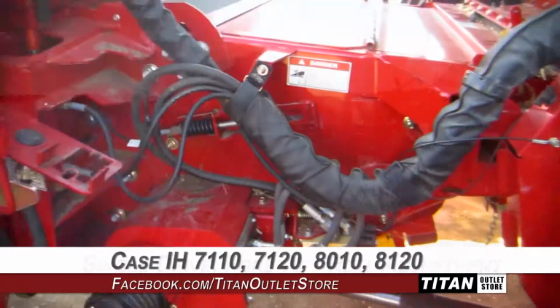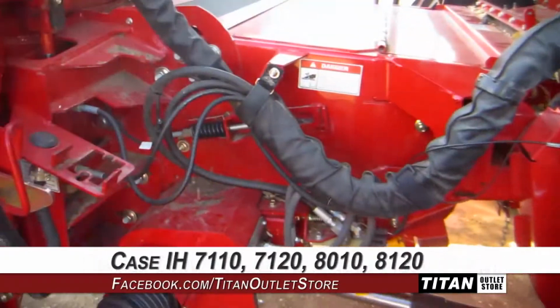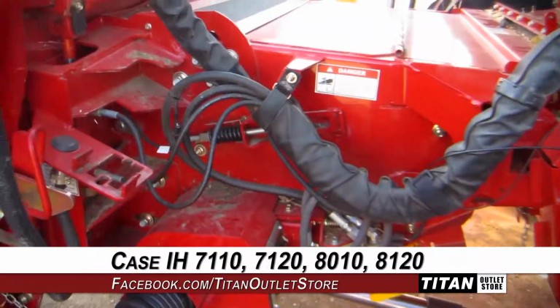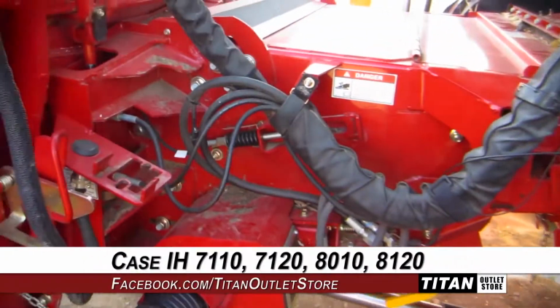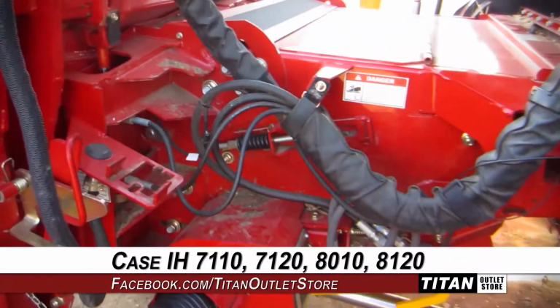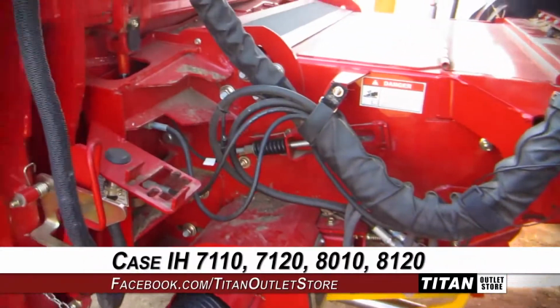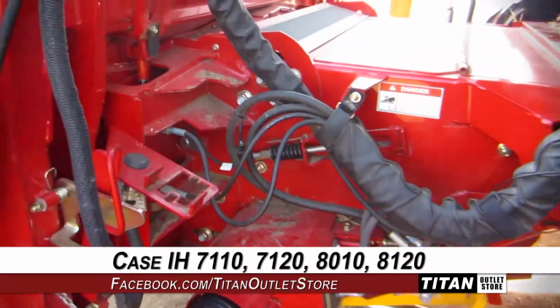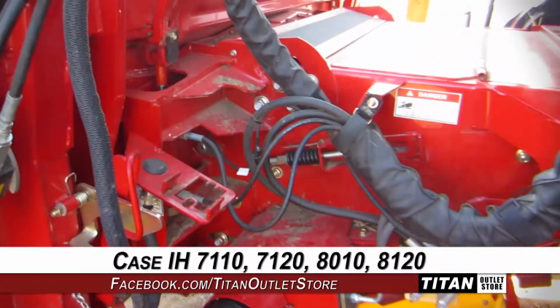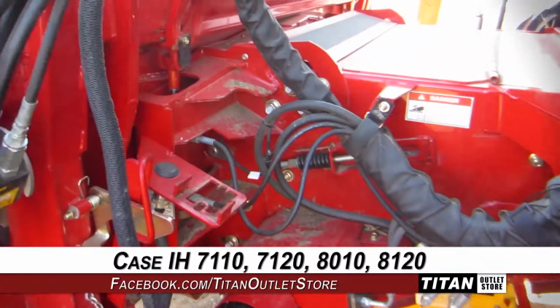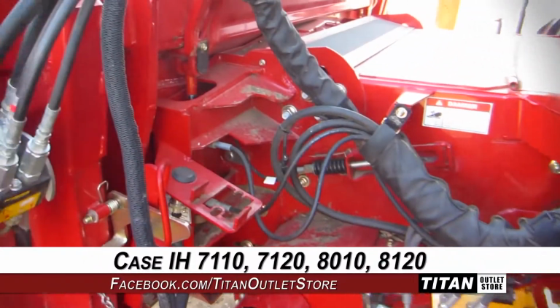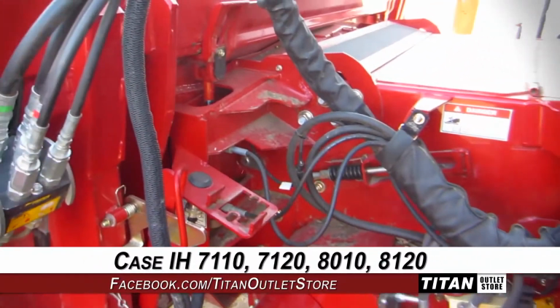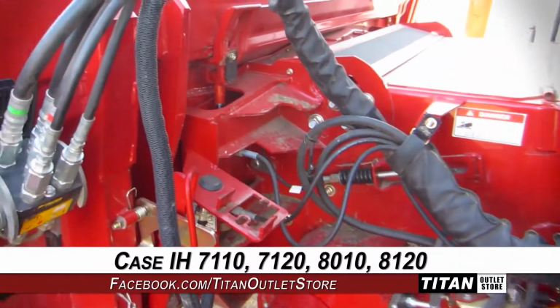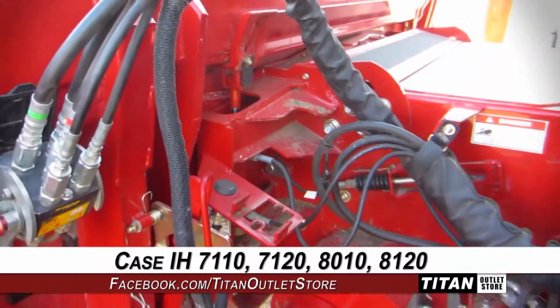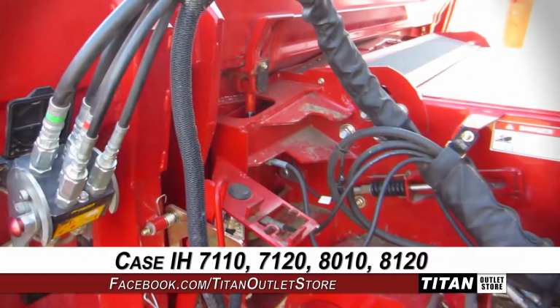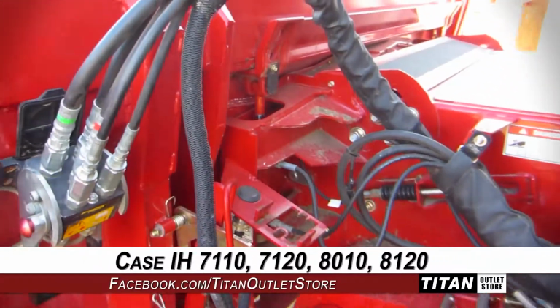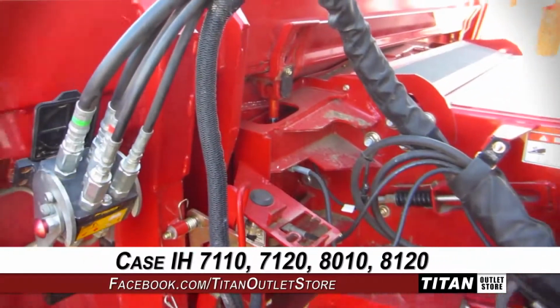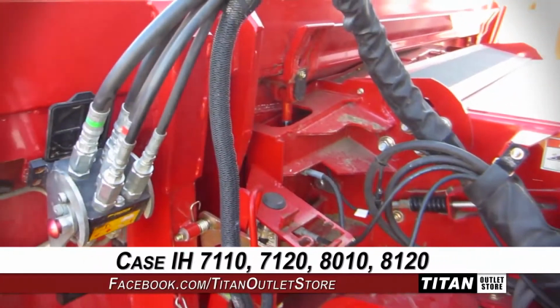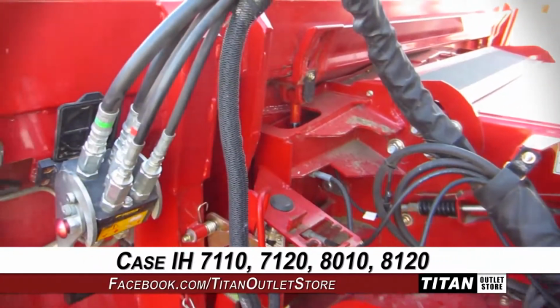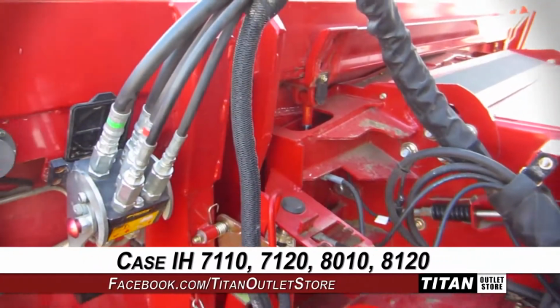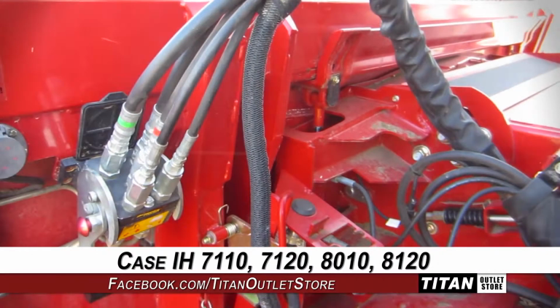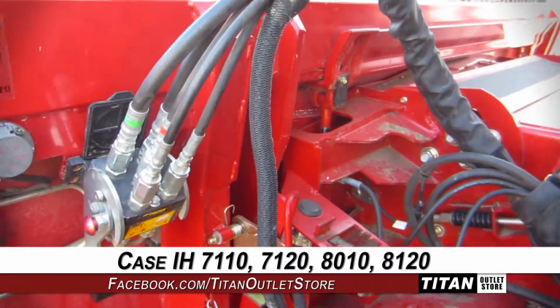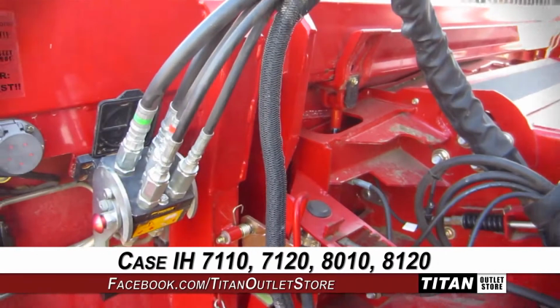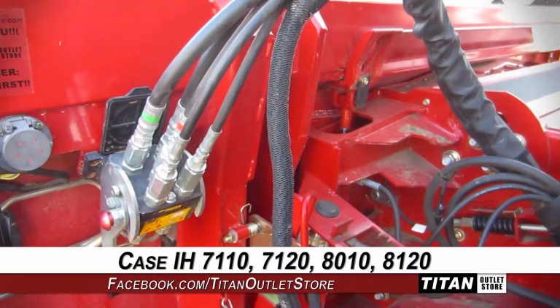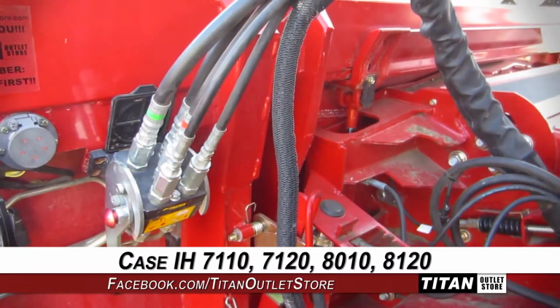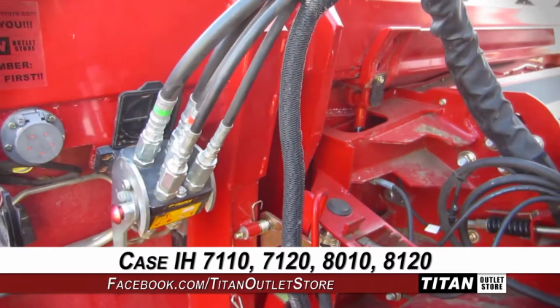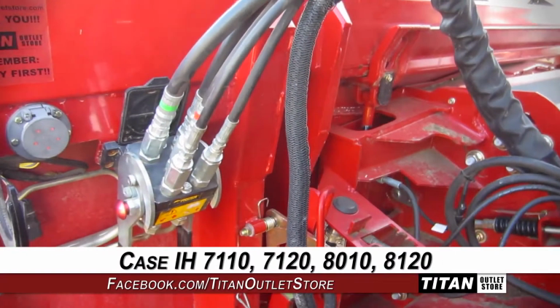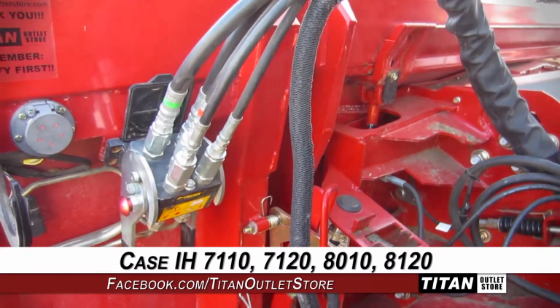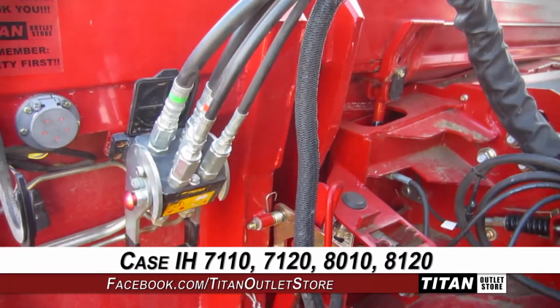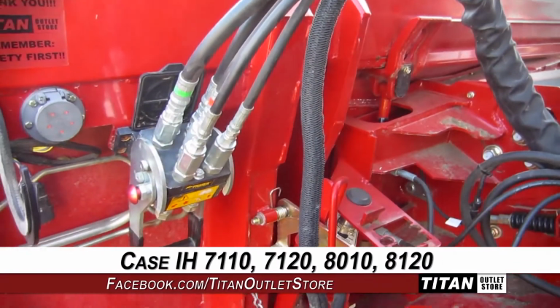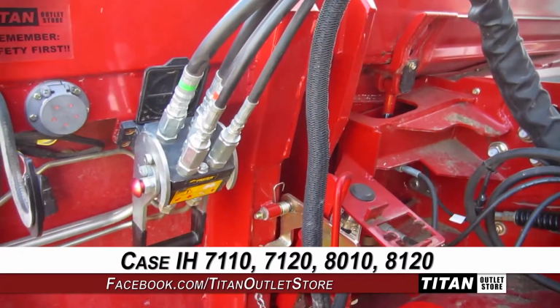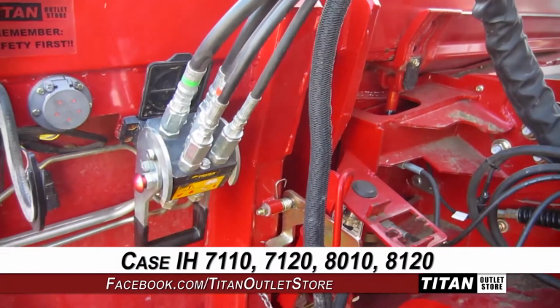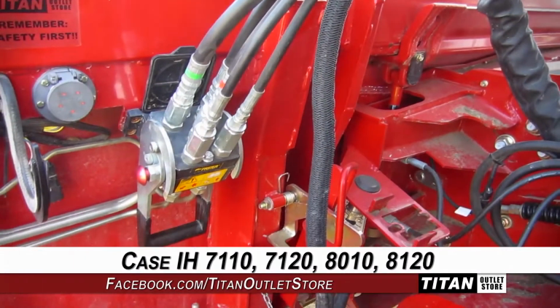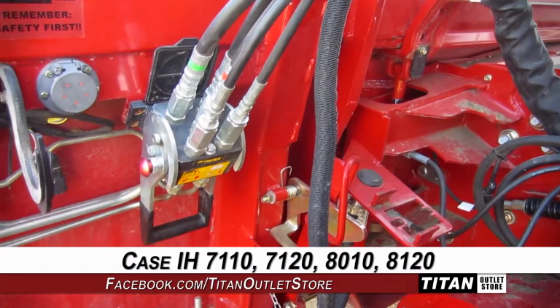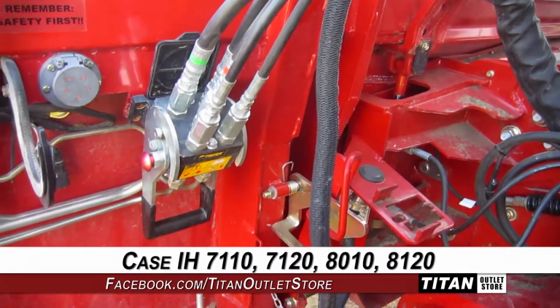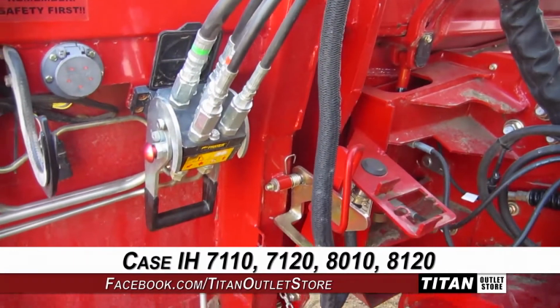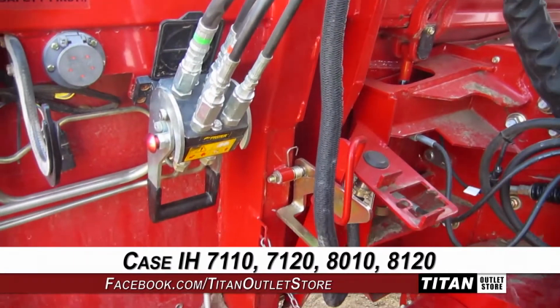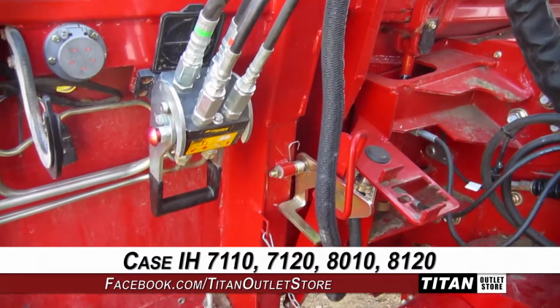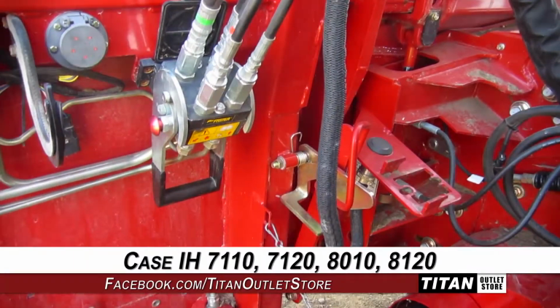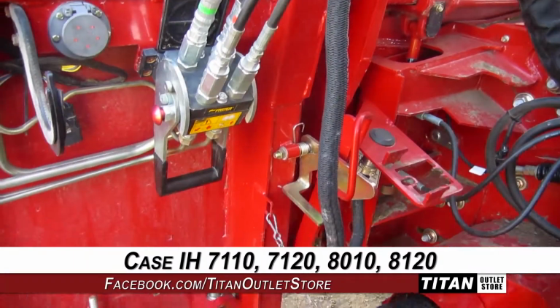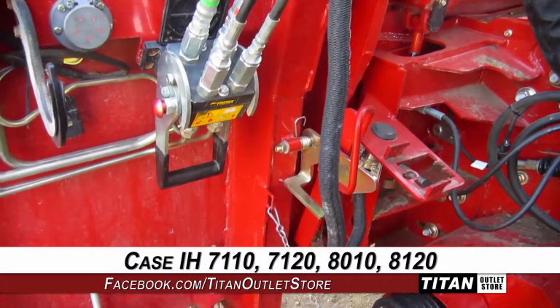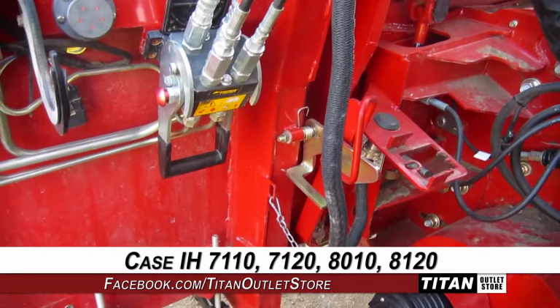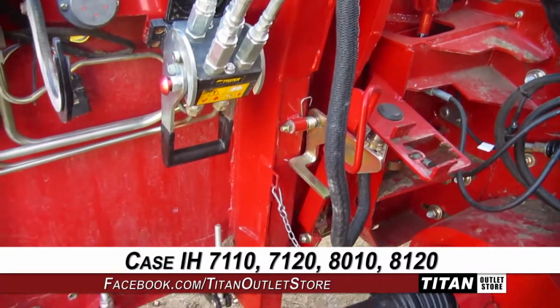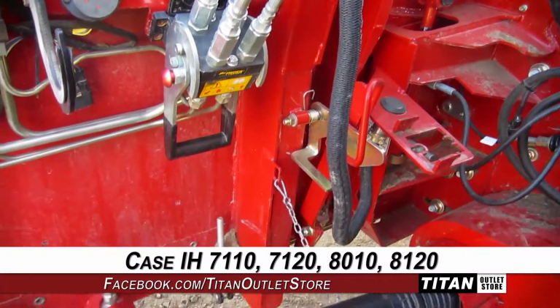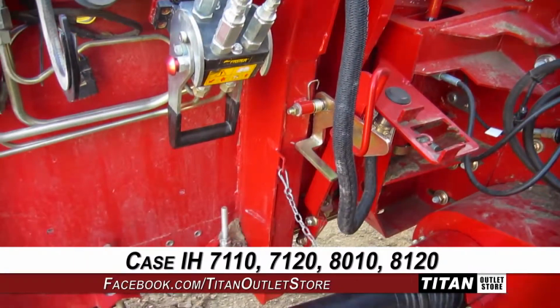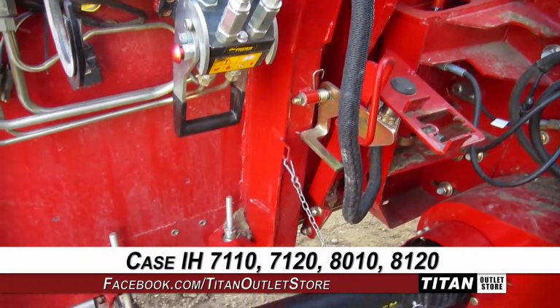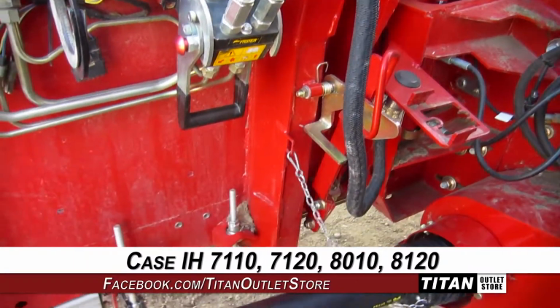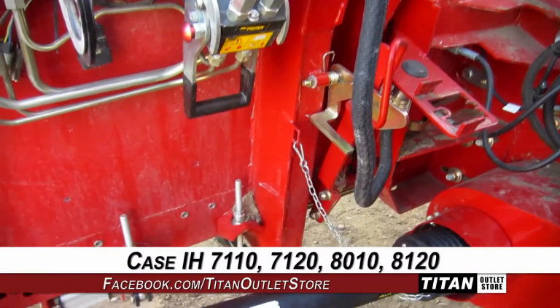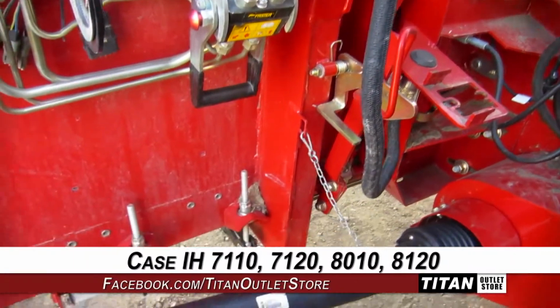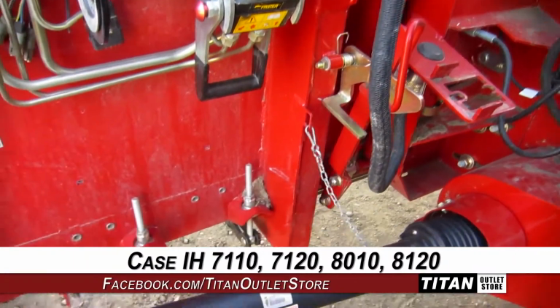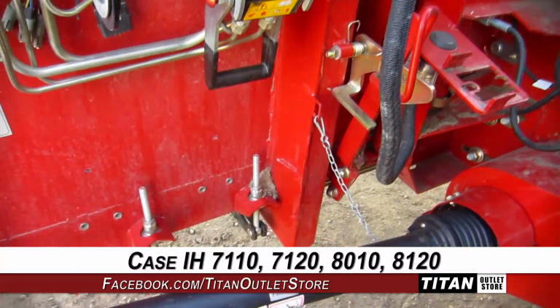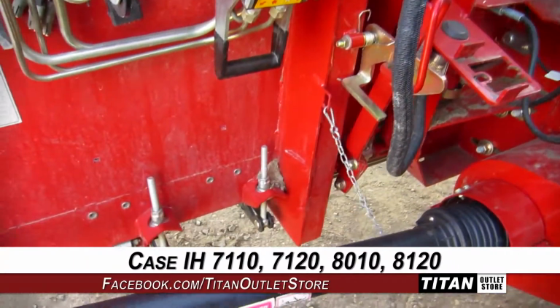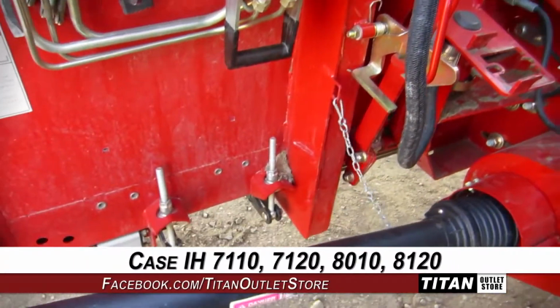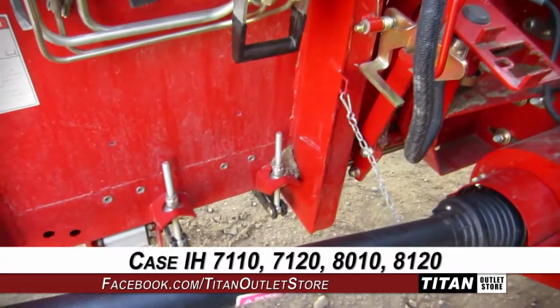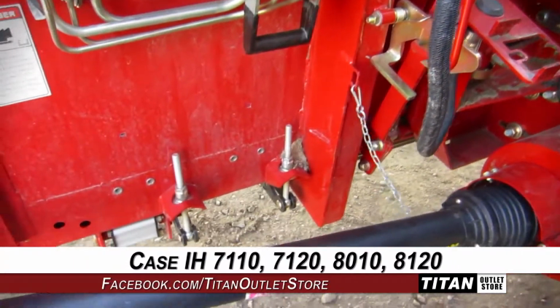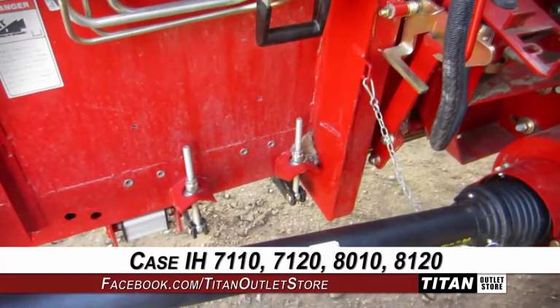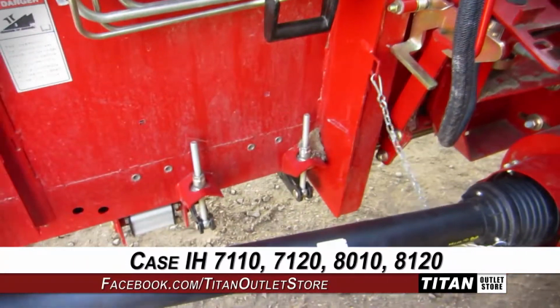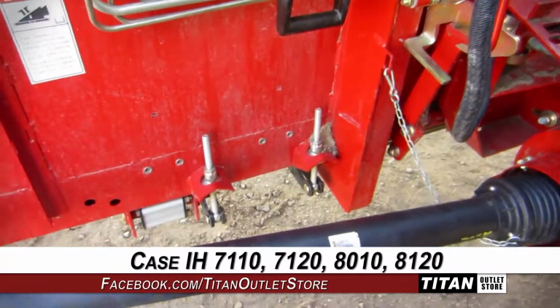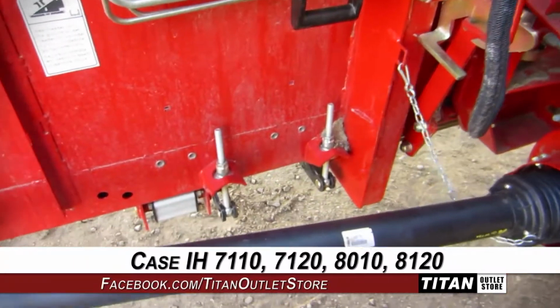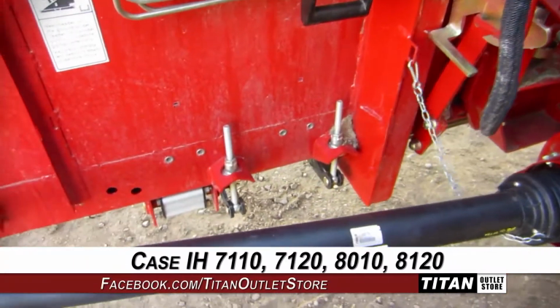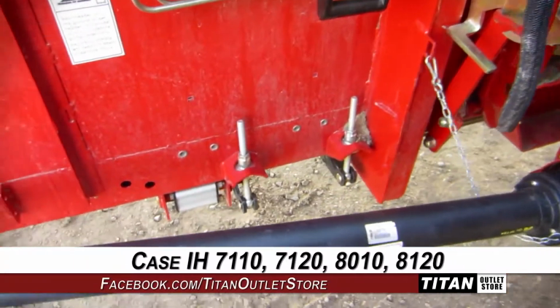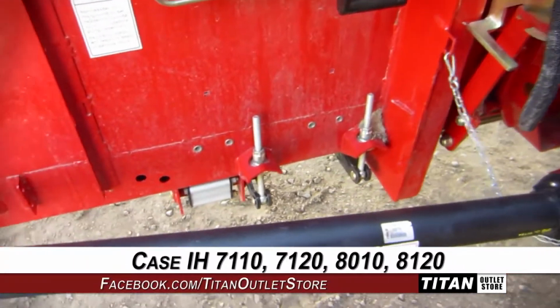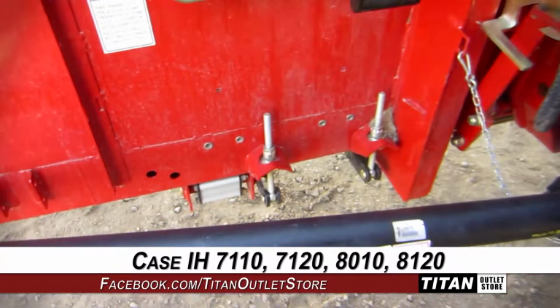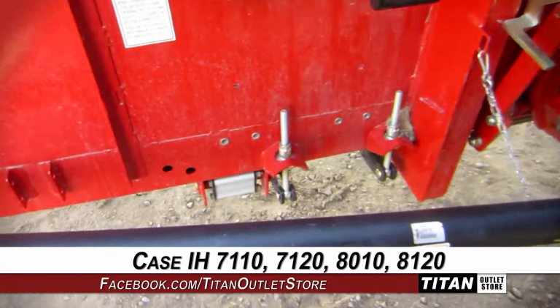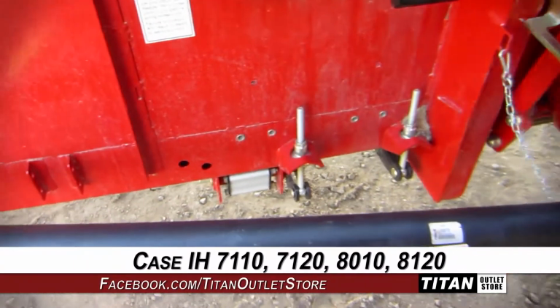This 3020 fits the Case IH 7110, 7120, 8010, and 8120 combines.